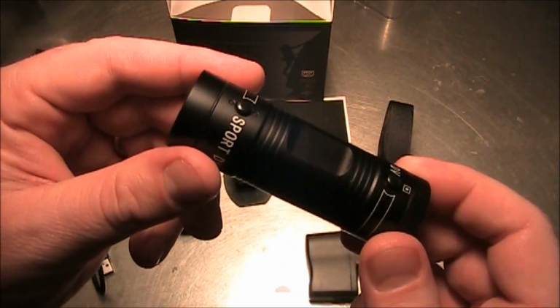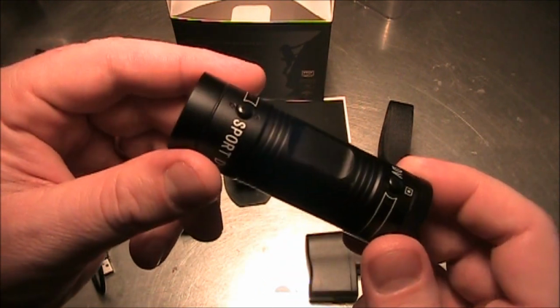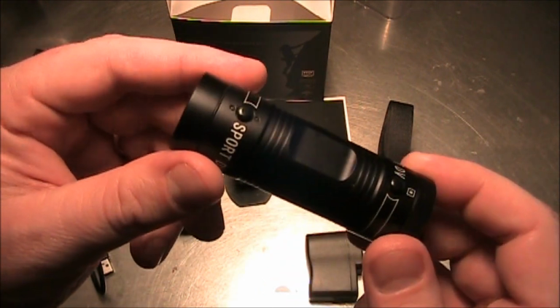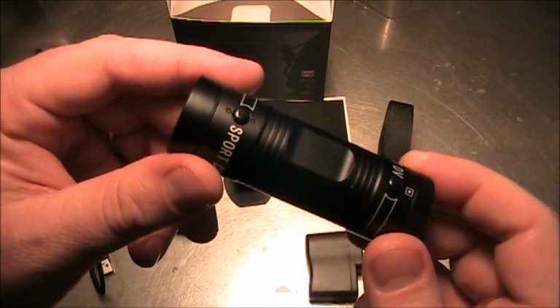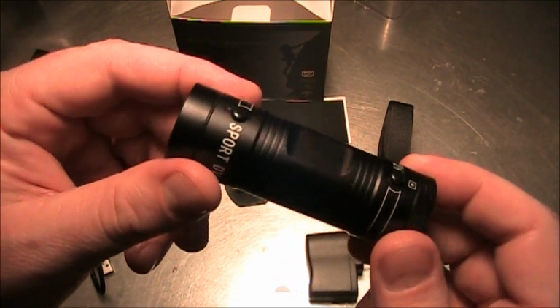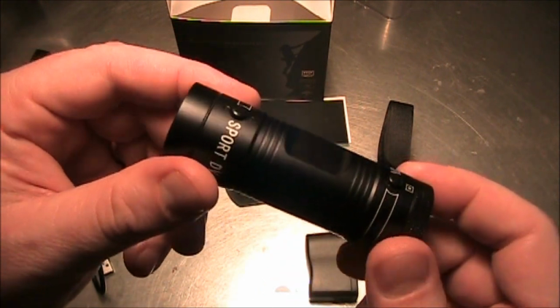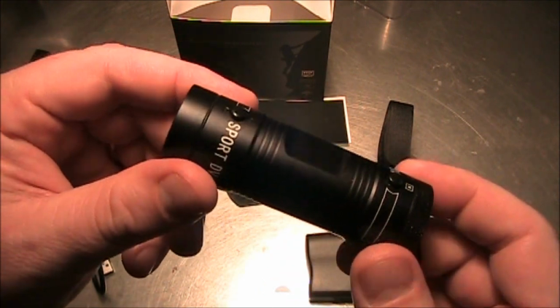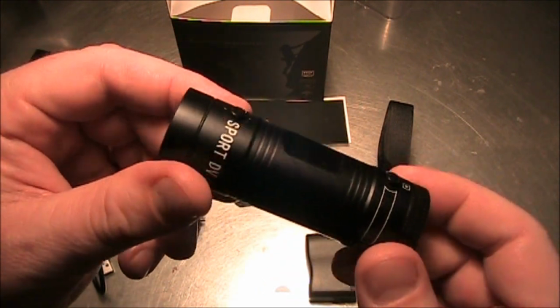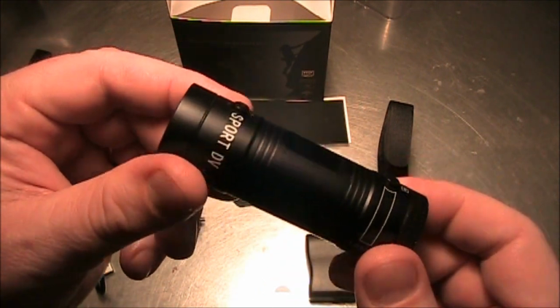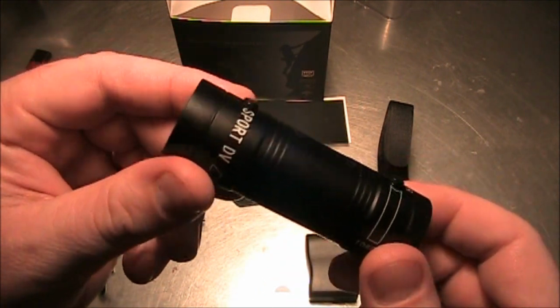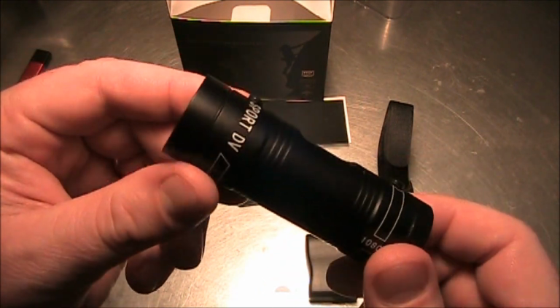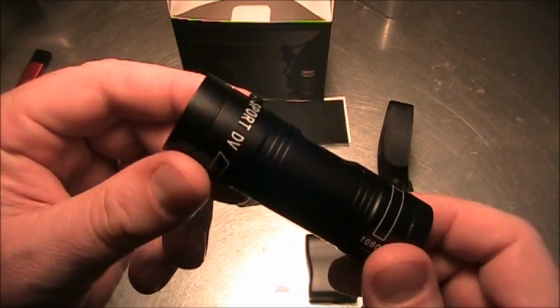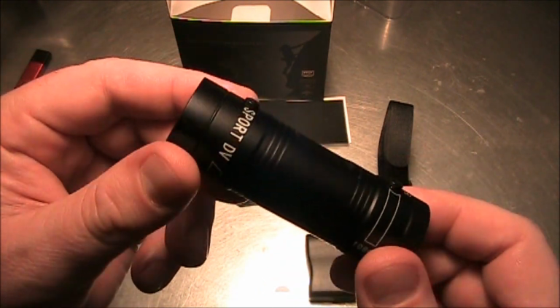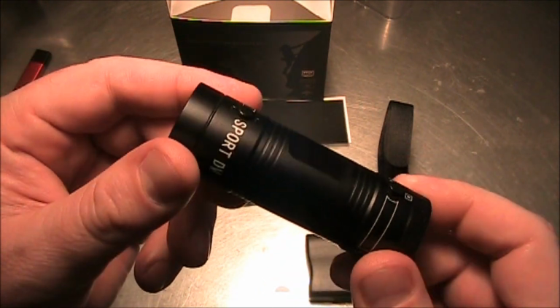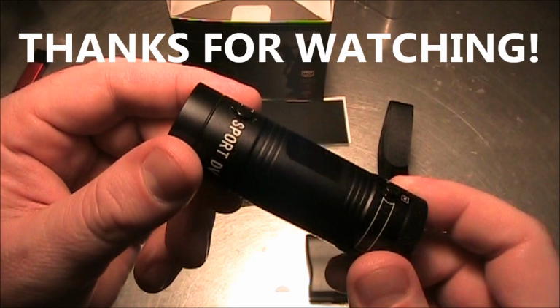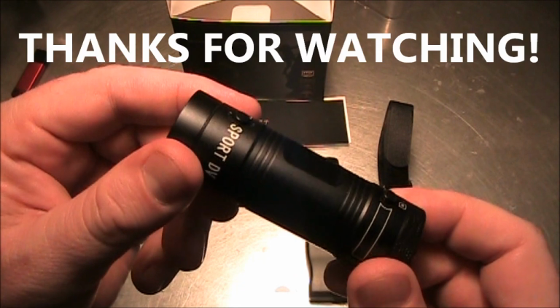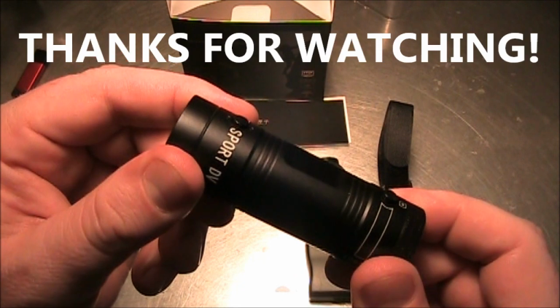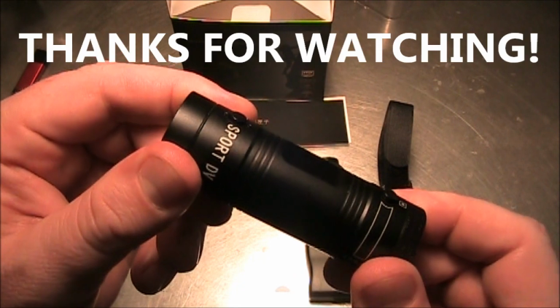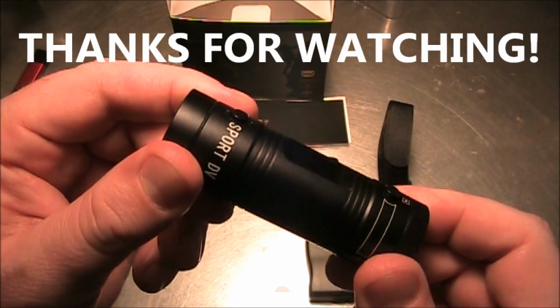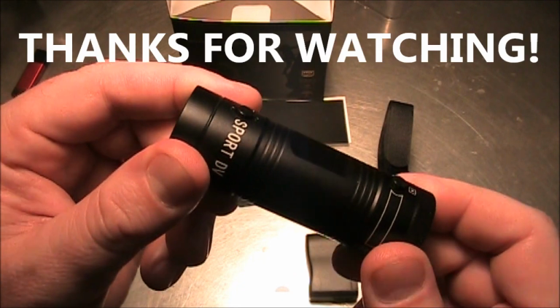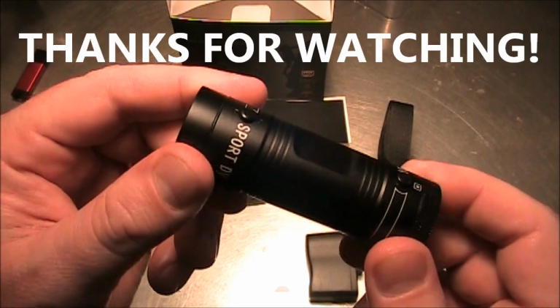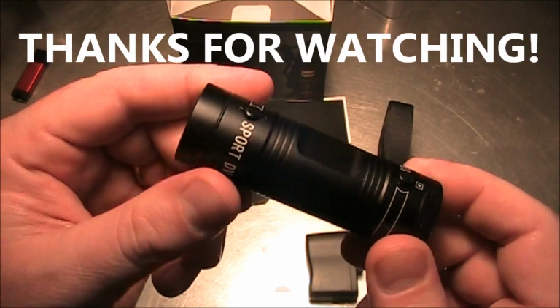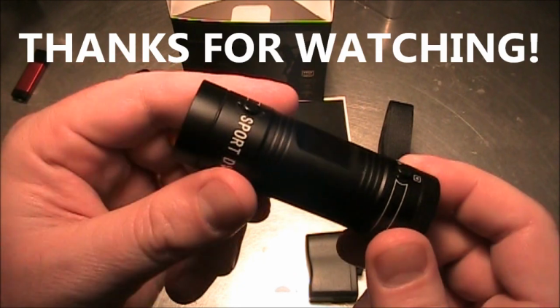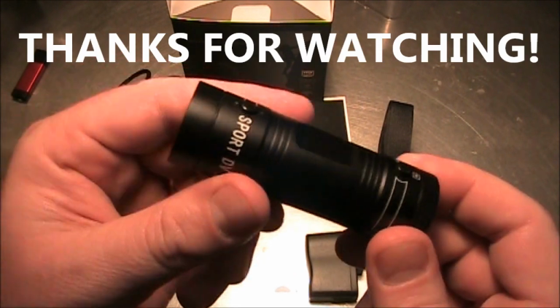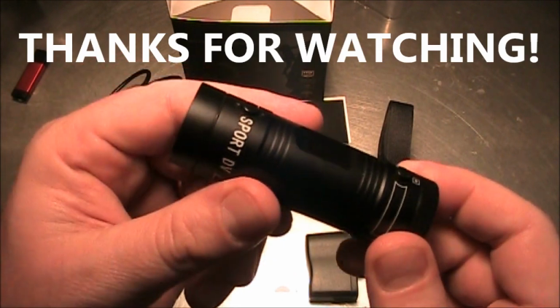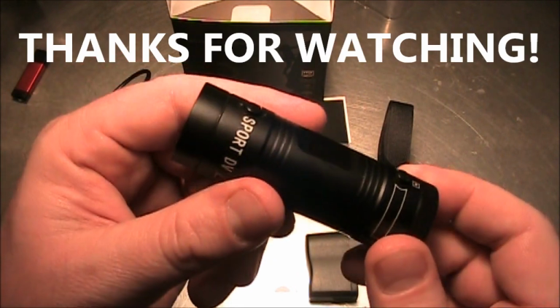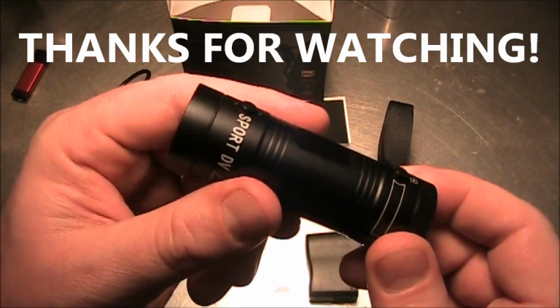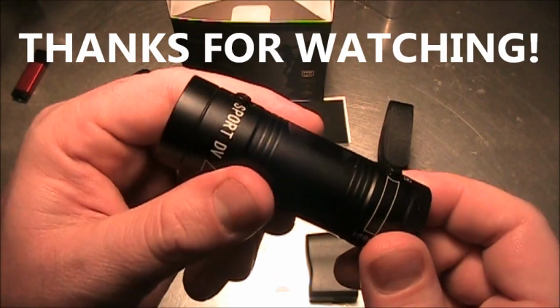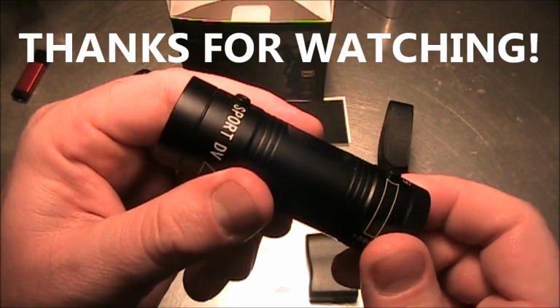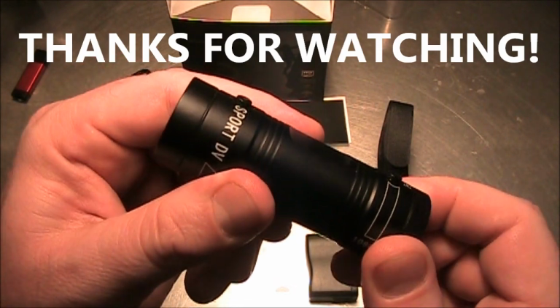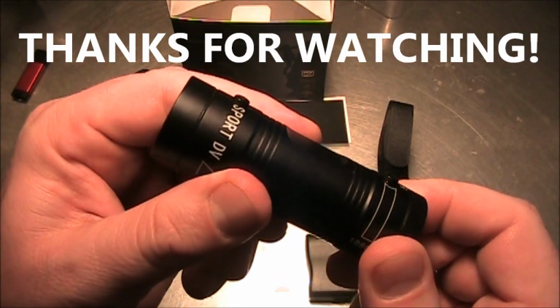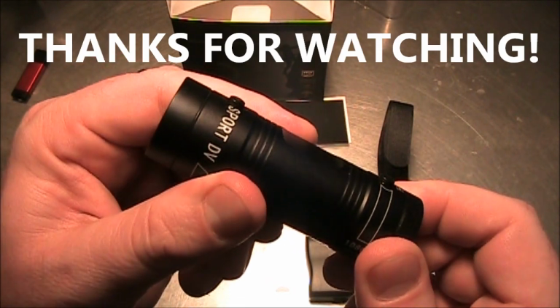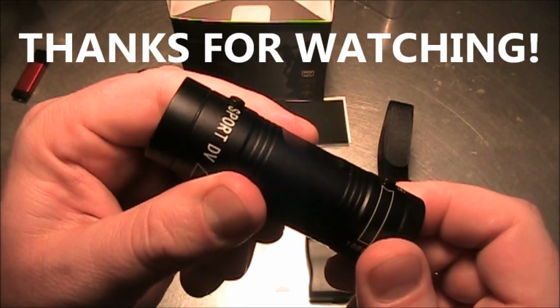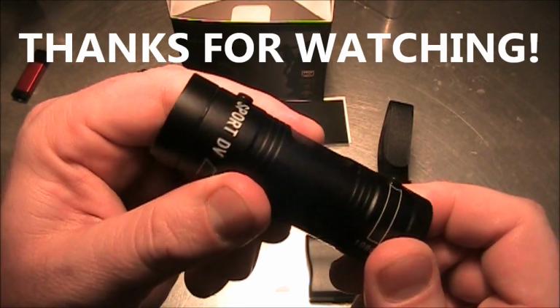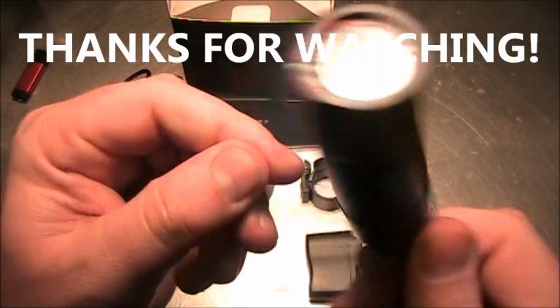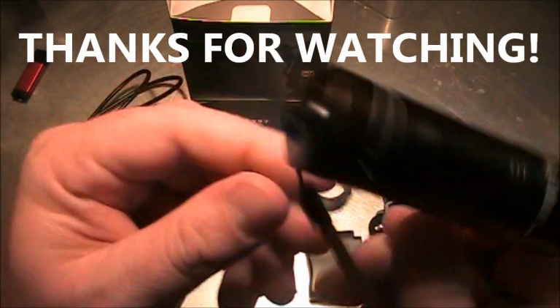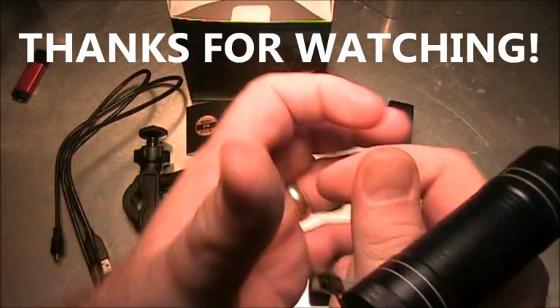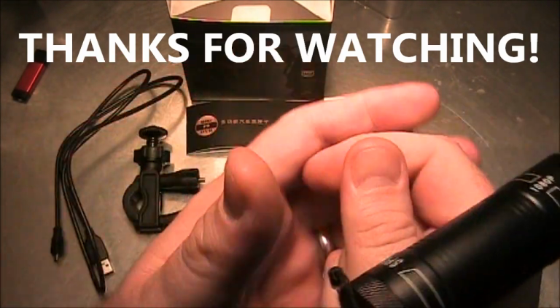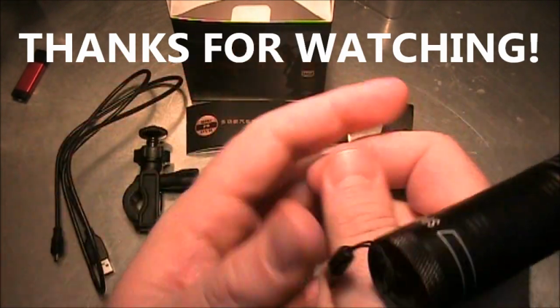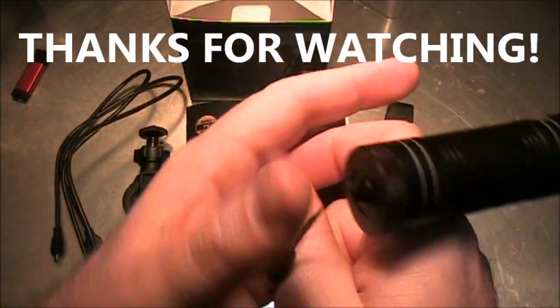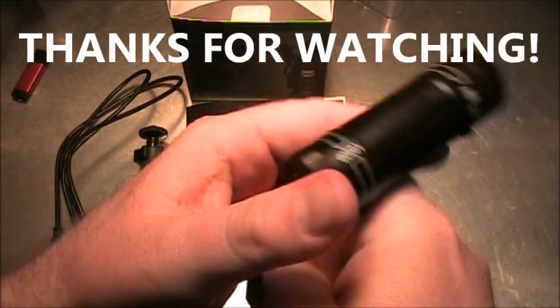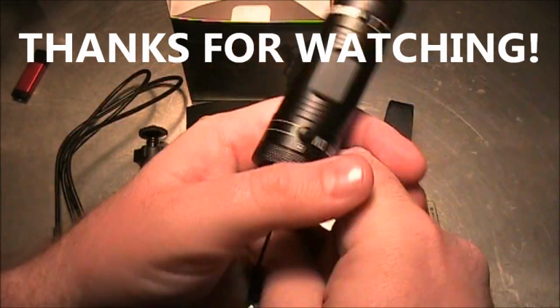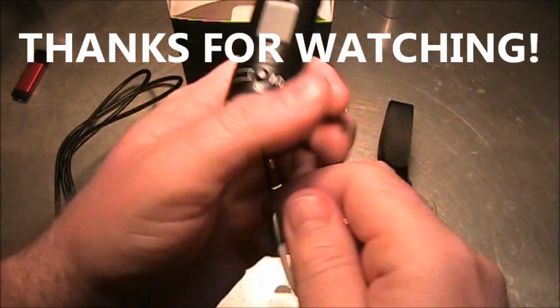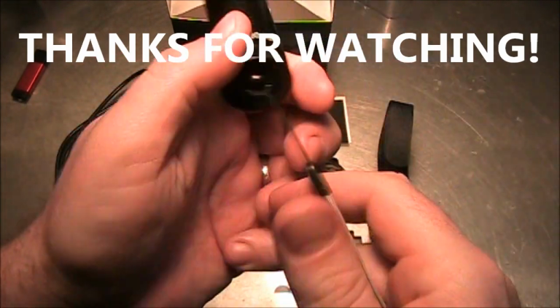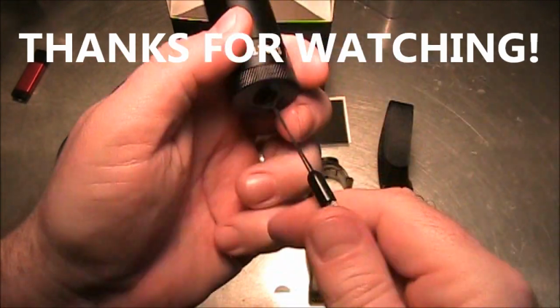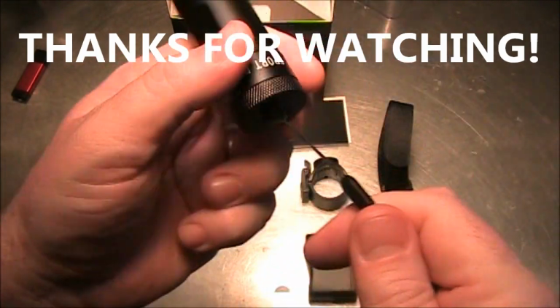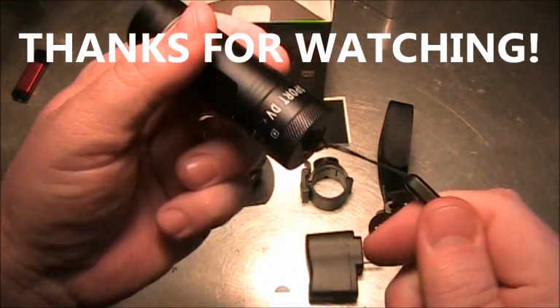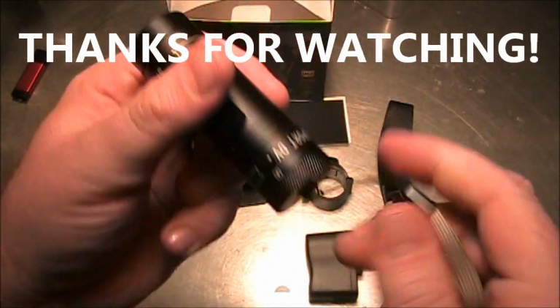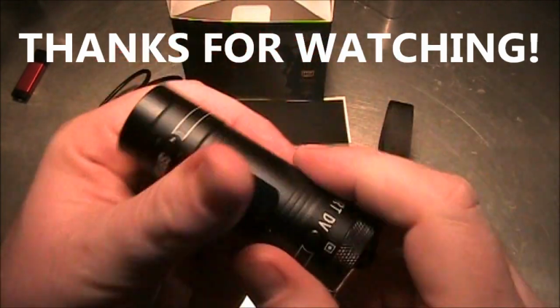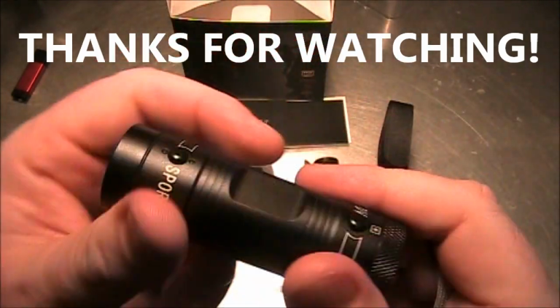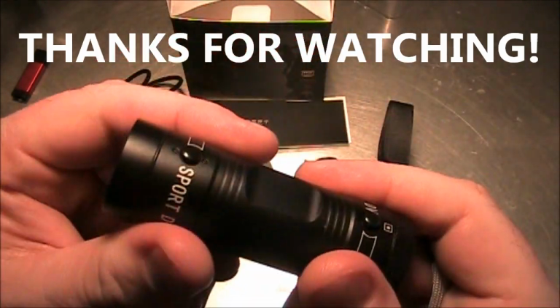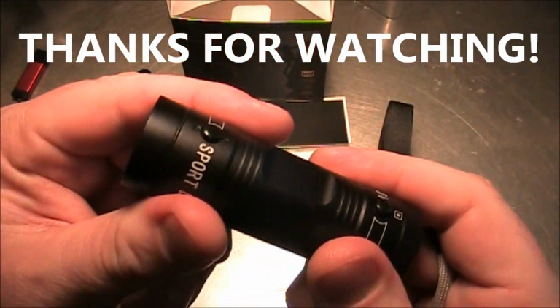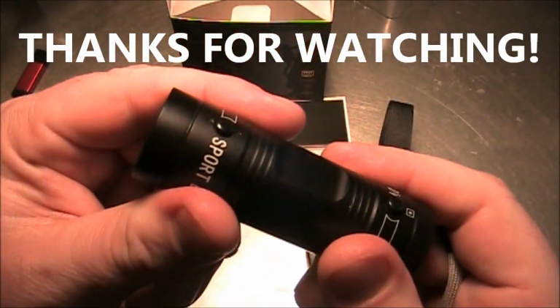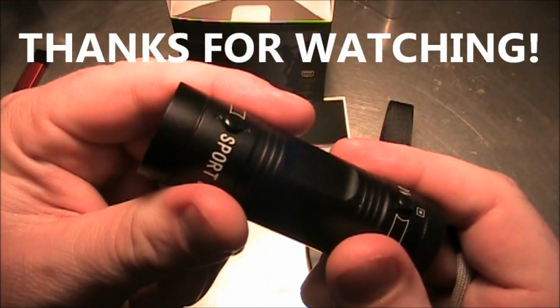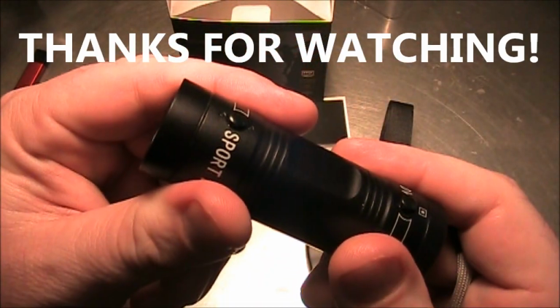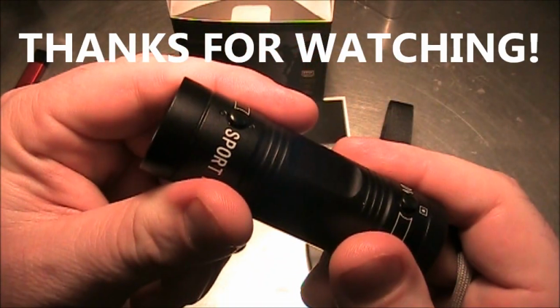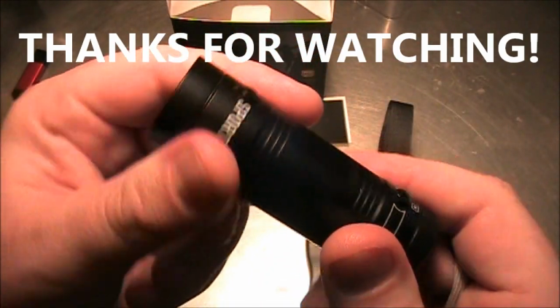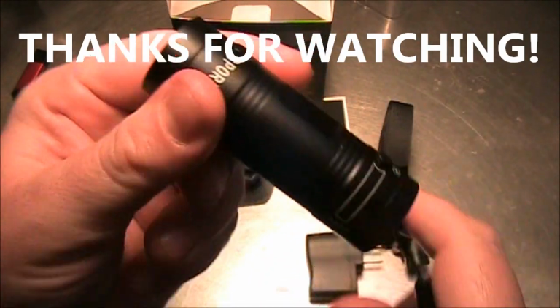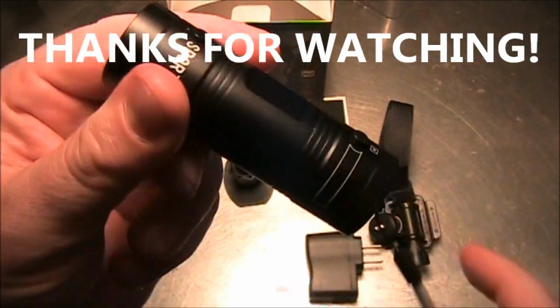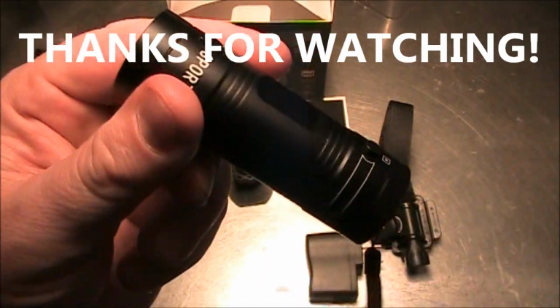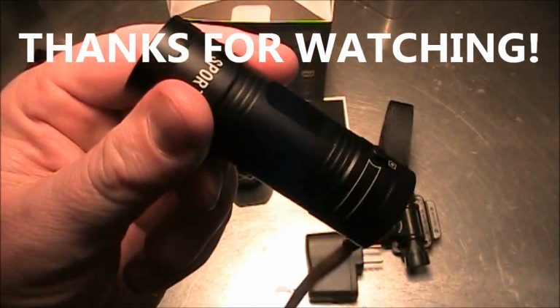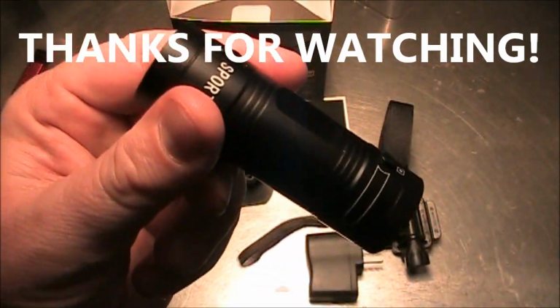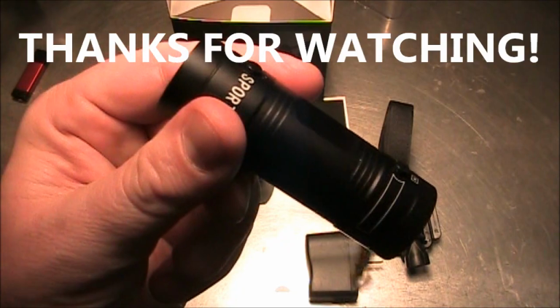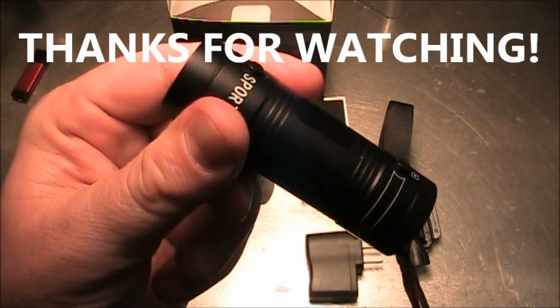Anyway, thanks for watching. If you have any questions you can leave them in the comments and I'll try to answer them as best I can. Whoa, almost lost it. Thanks for watching.